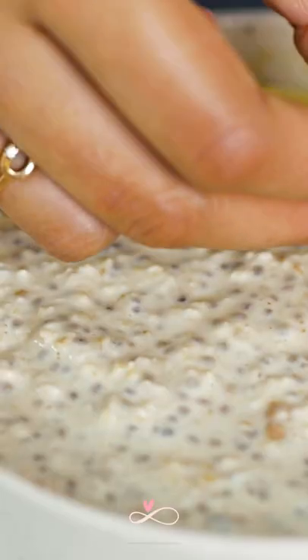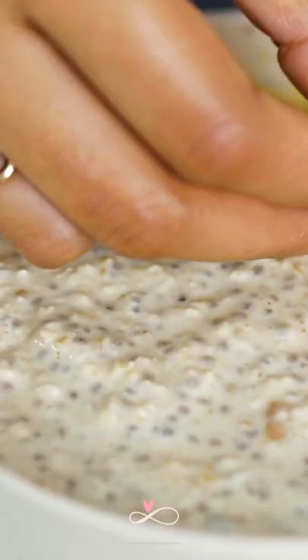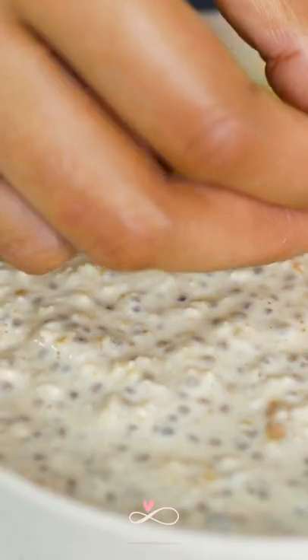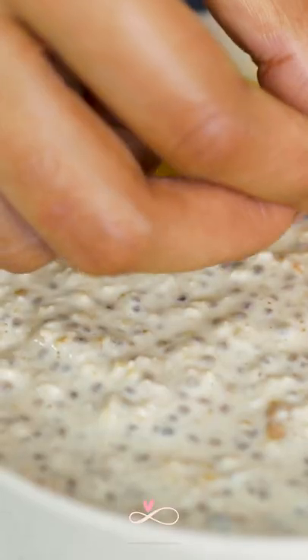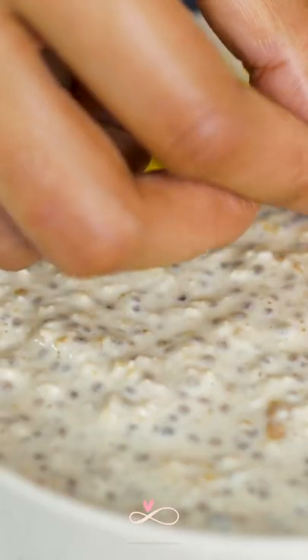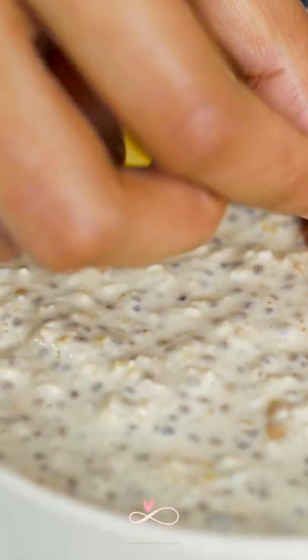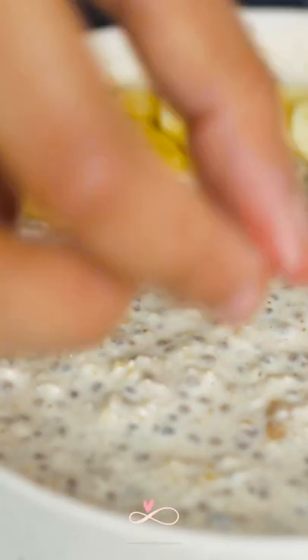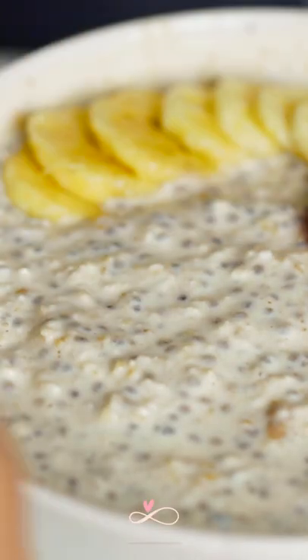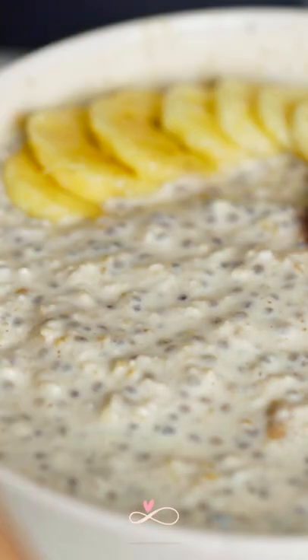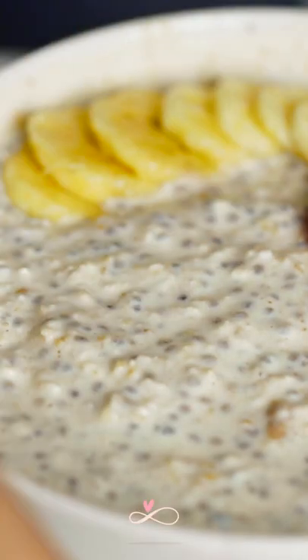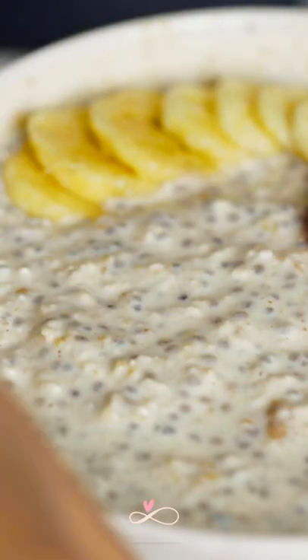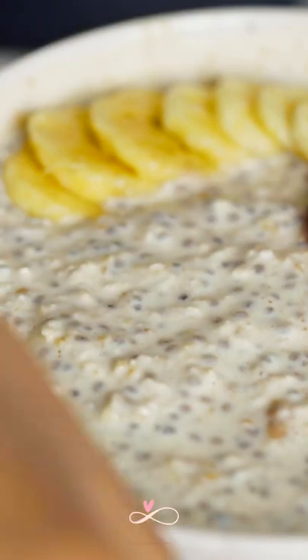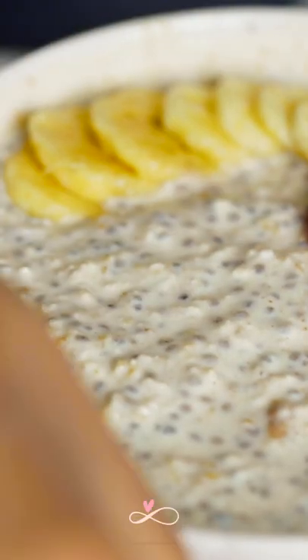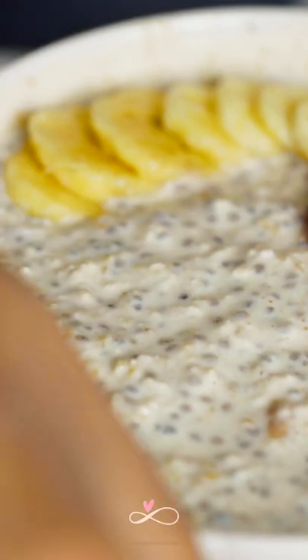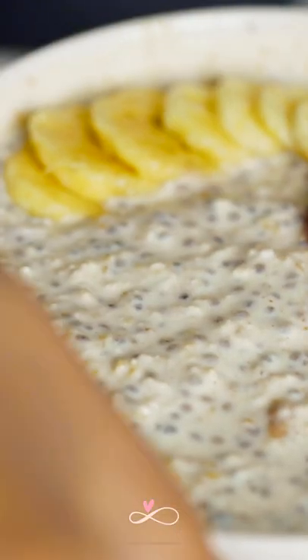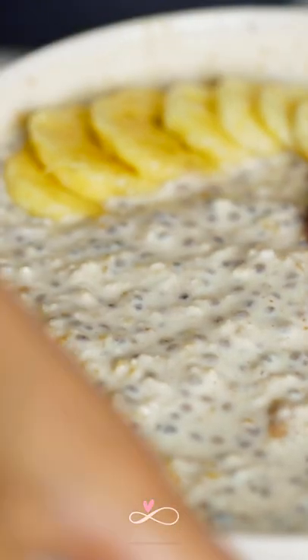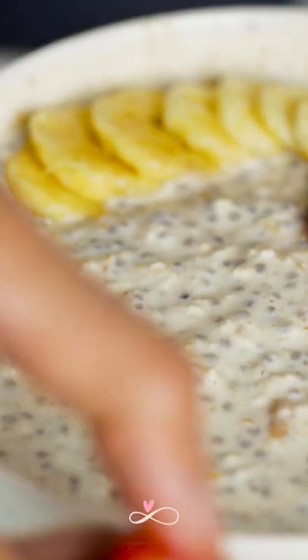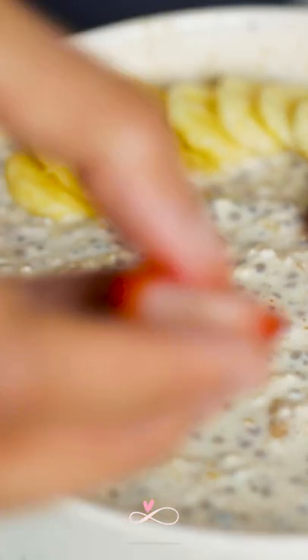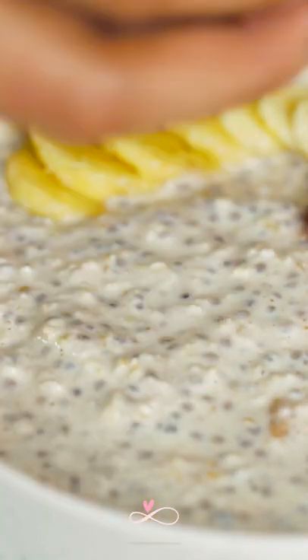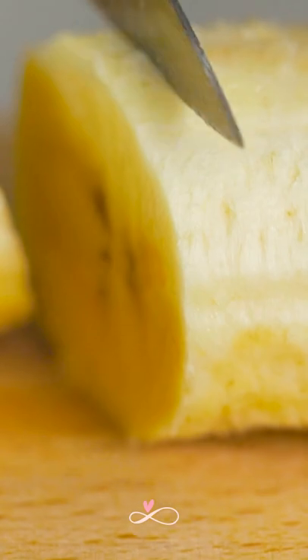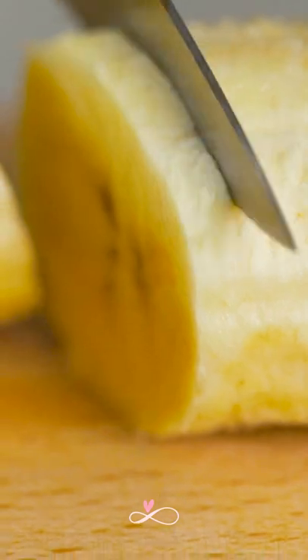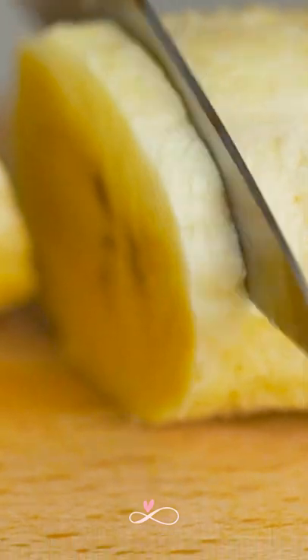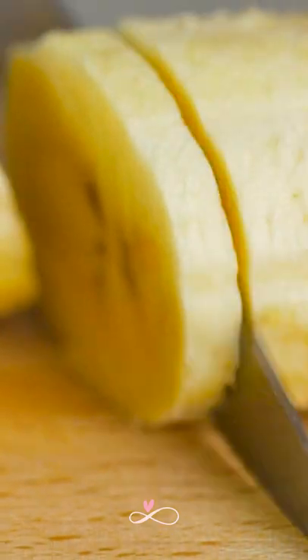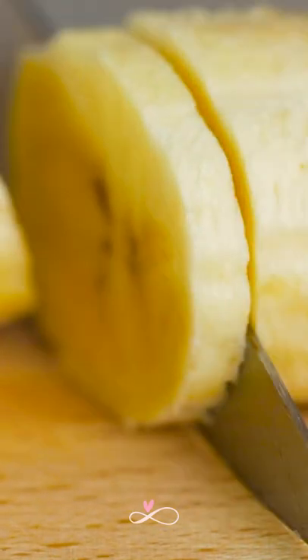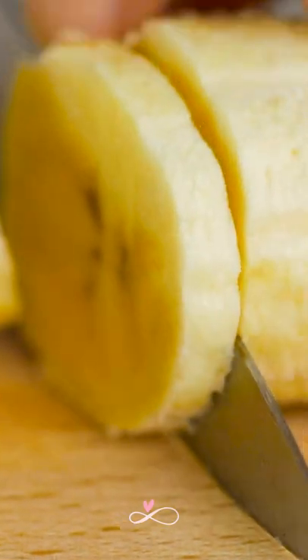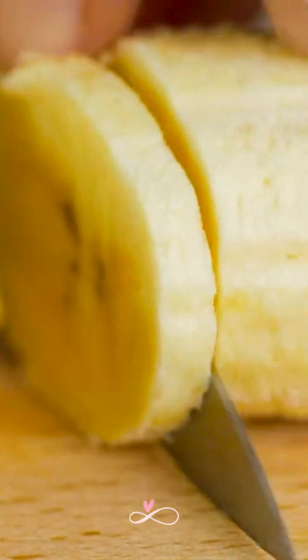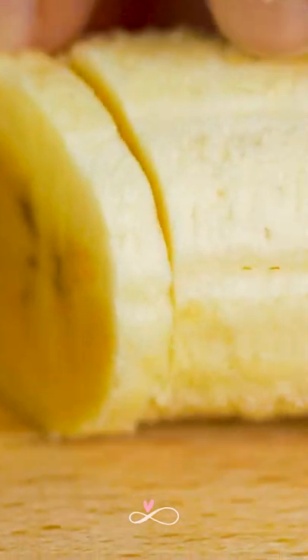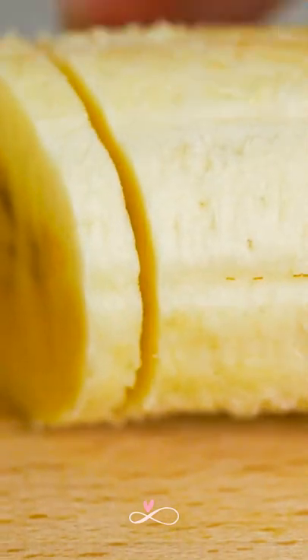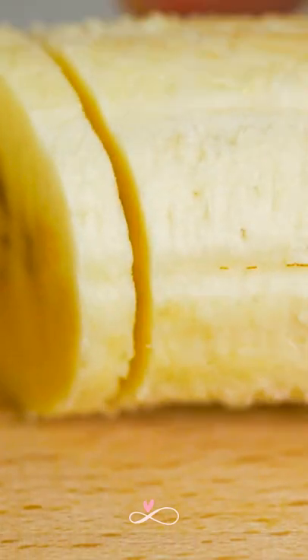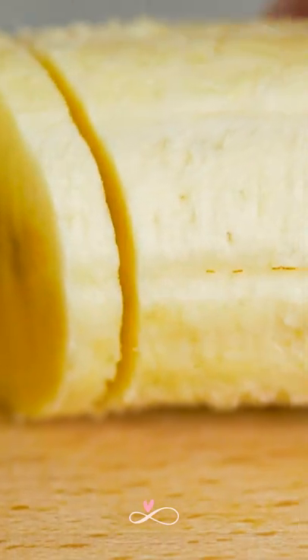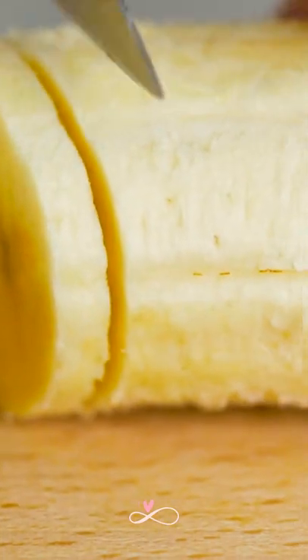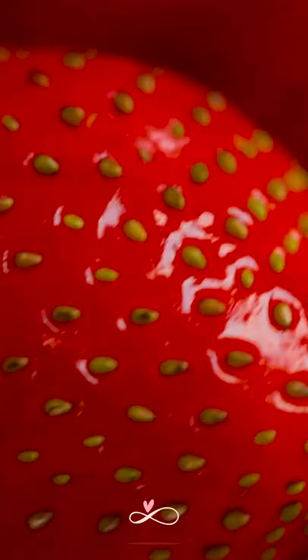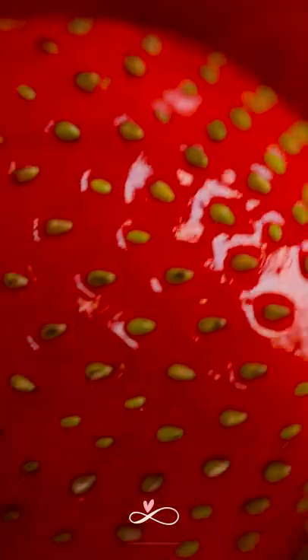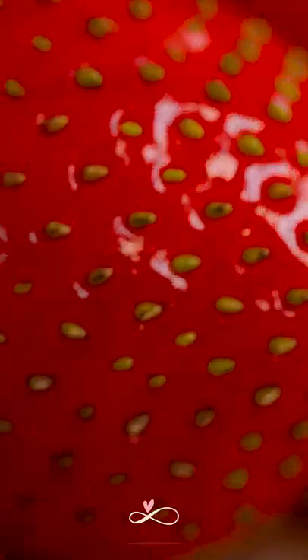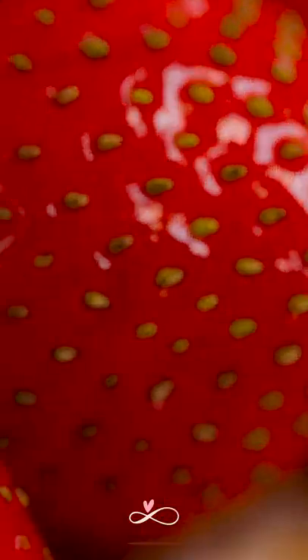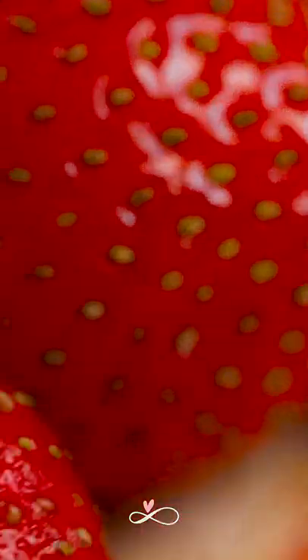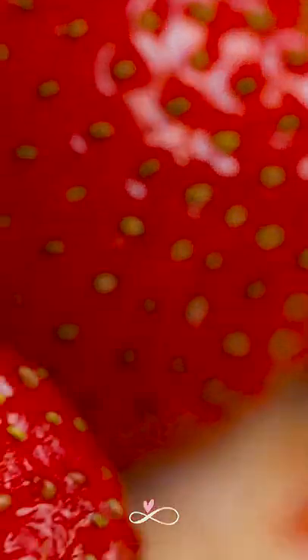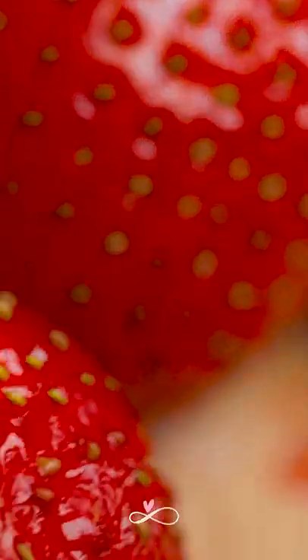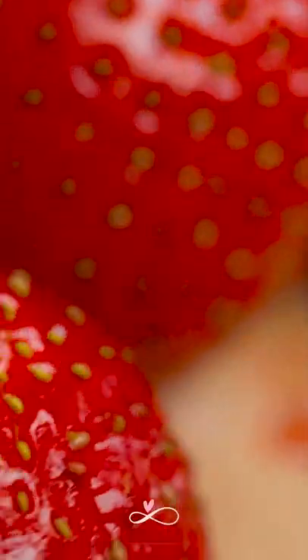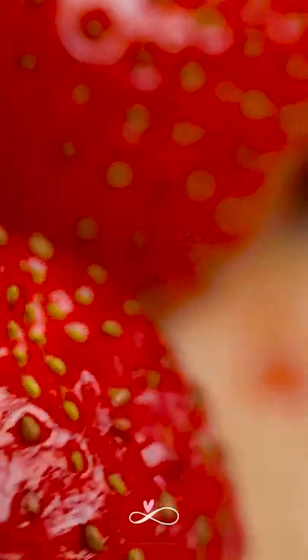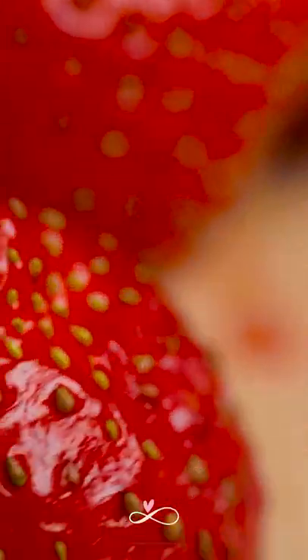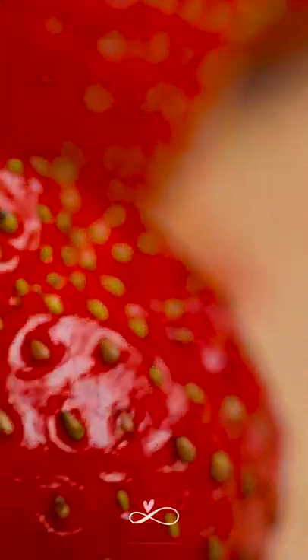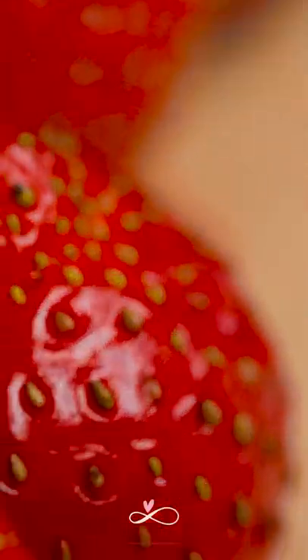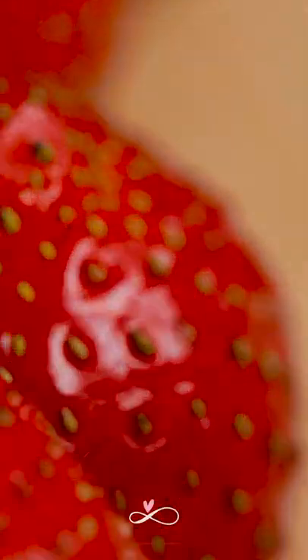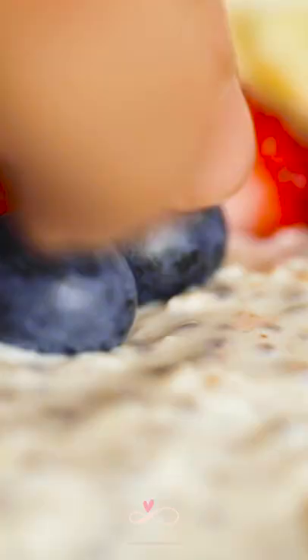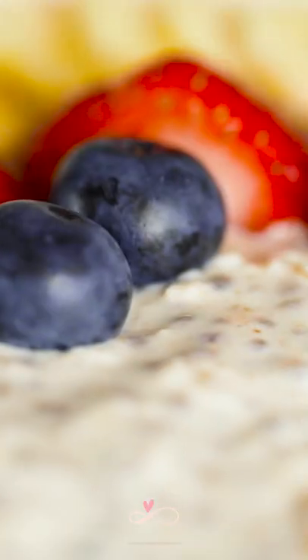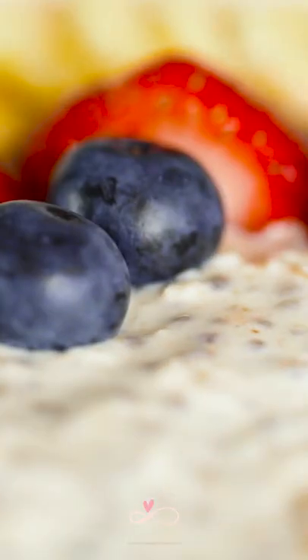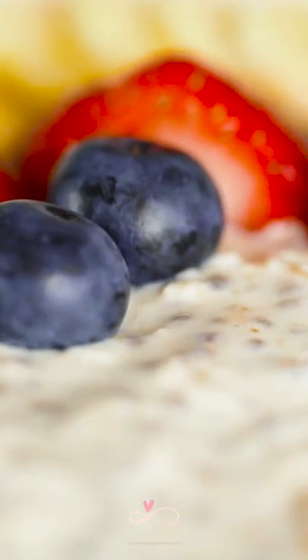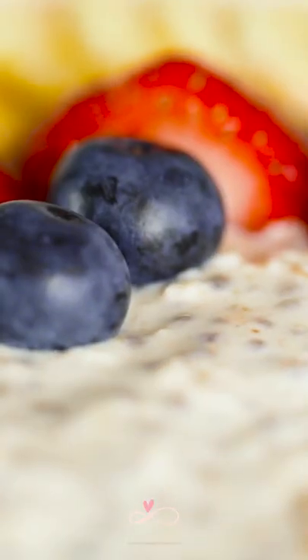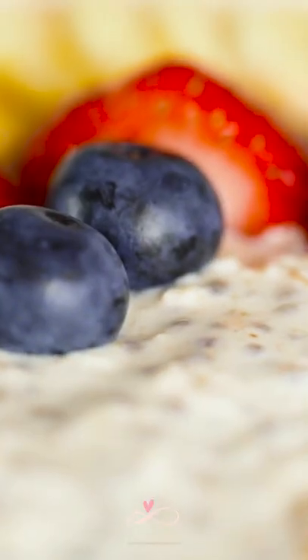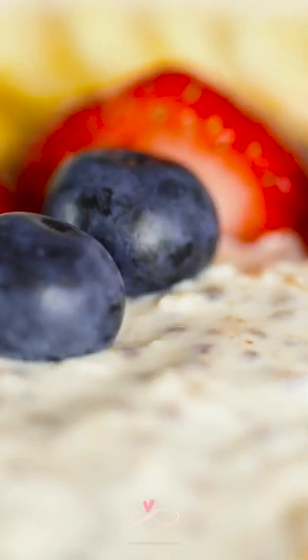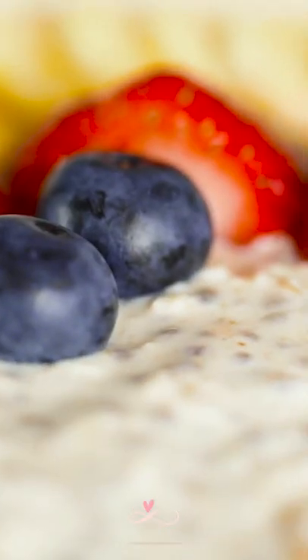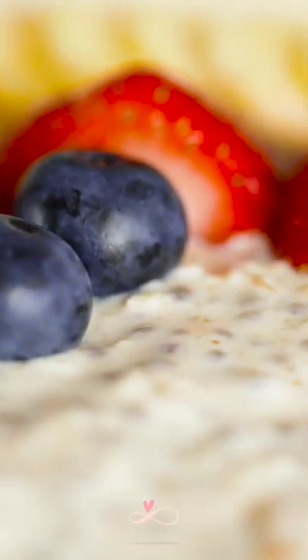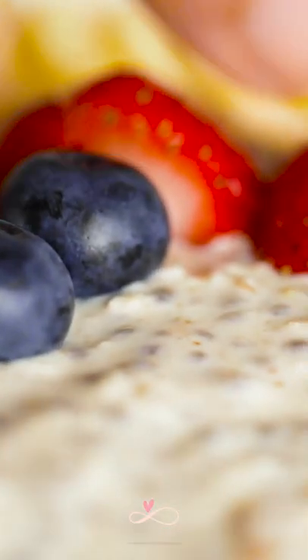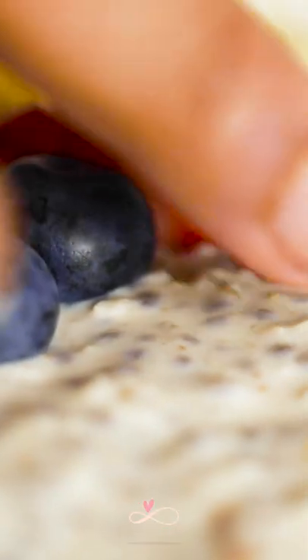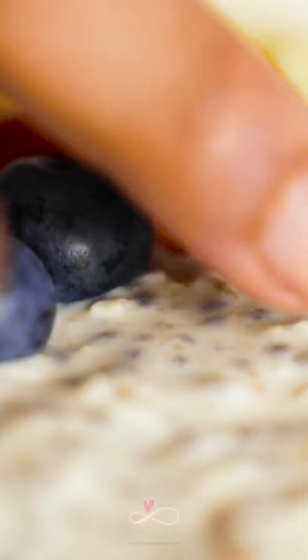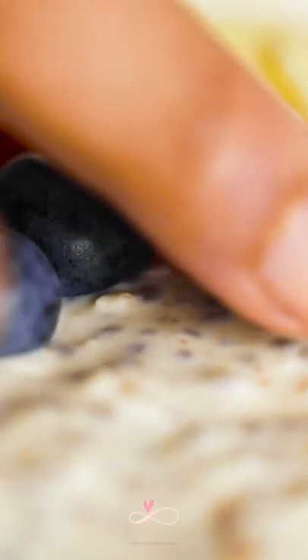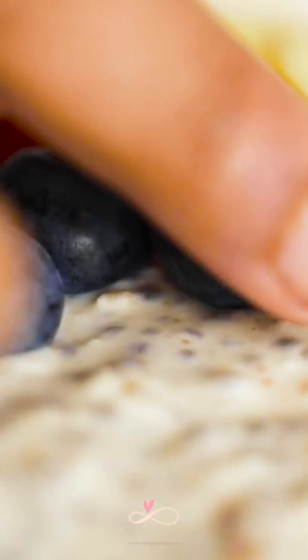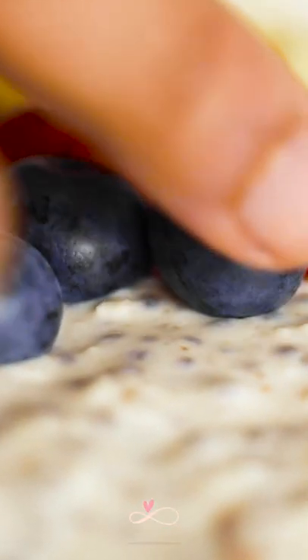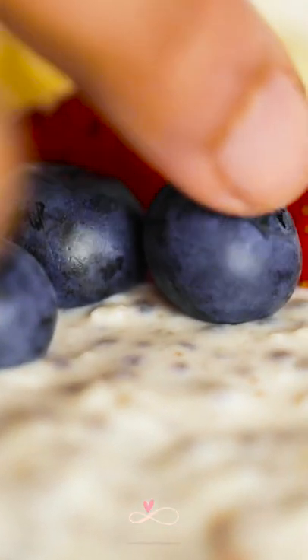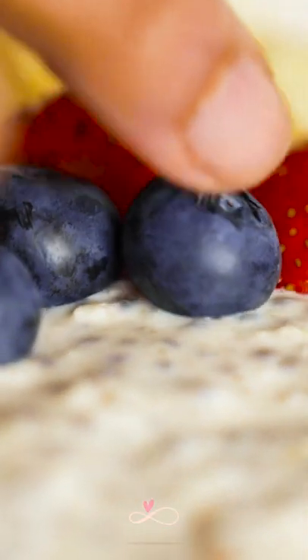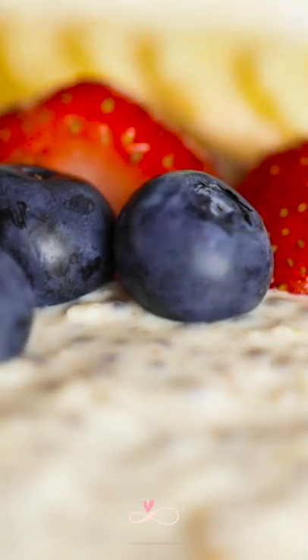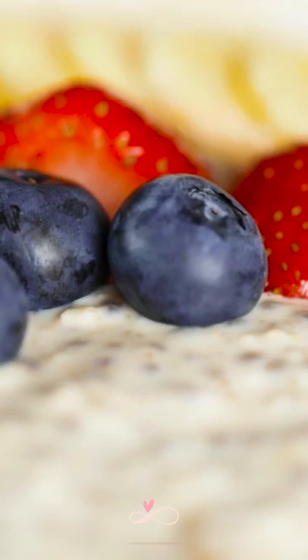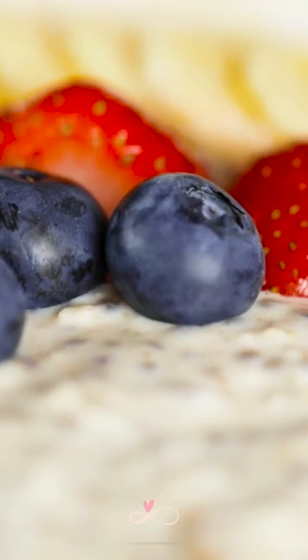For the peanut butter pudding, I'm going to use bananas, strawberries, blueberries, and our nut mixture.